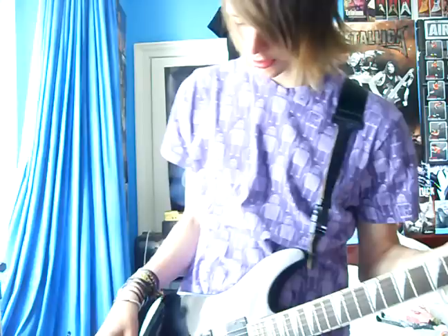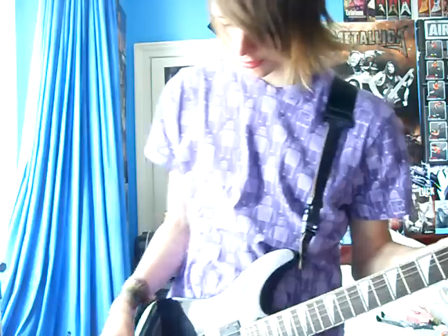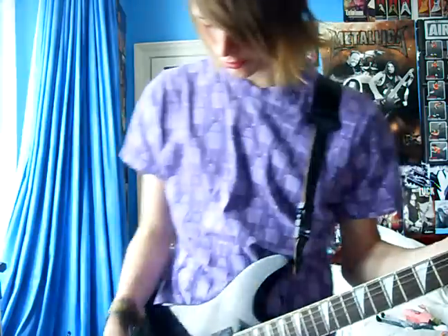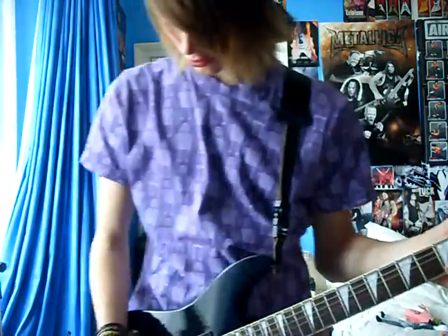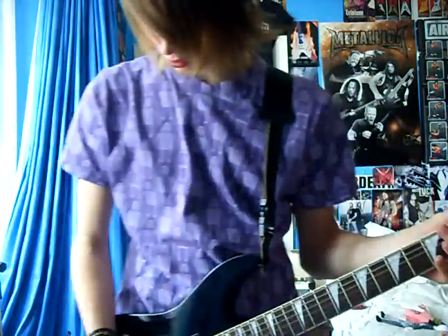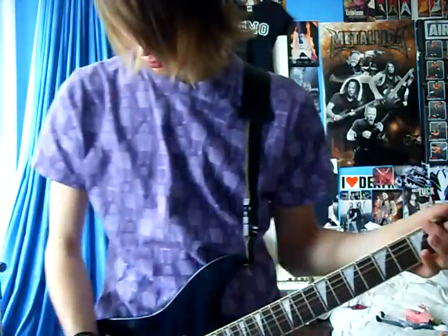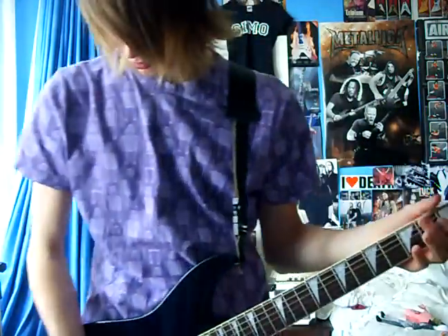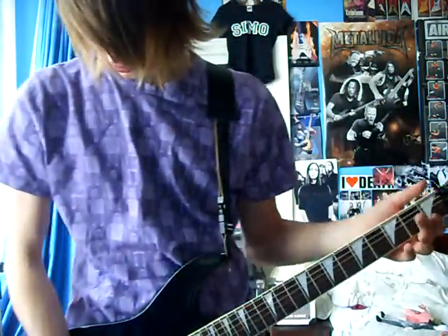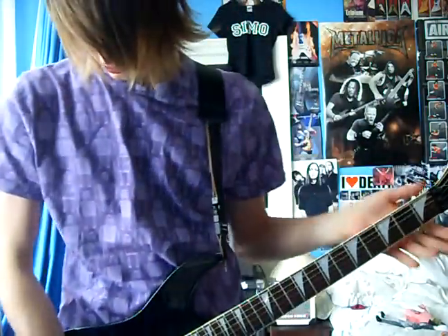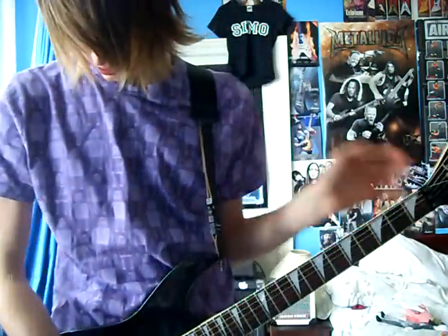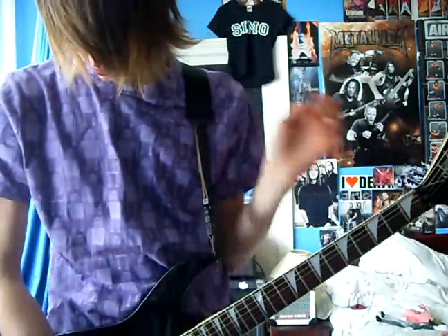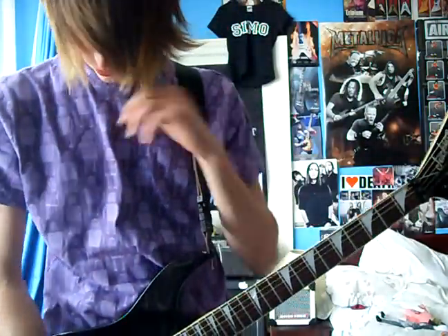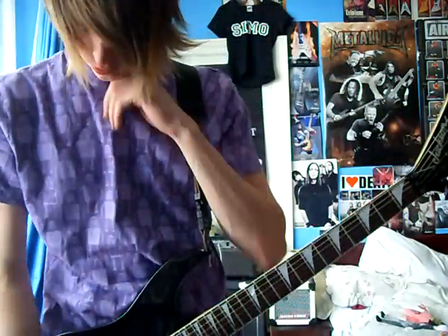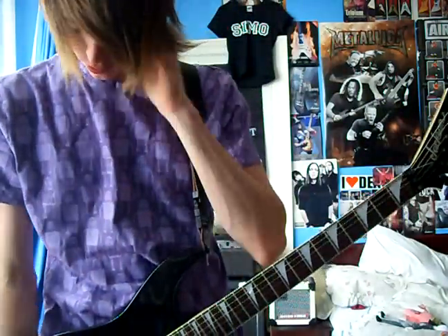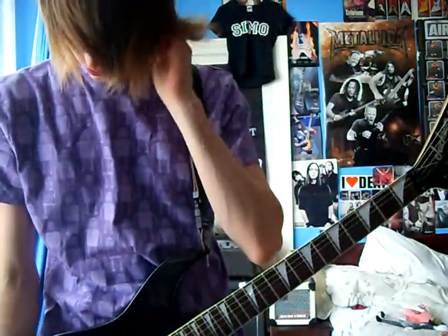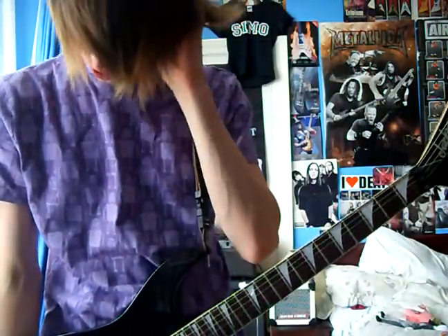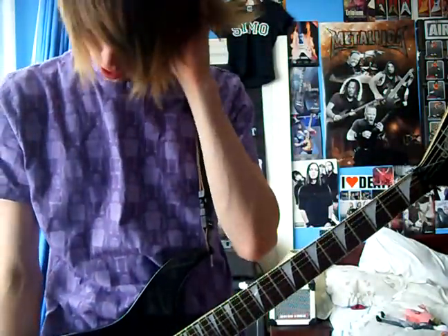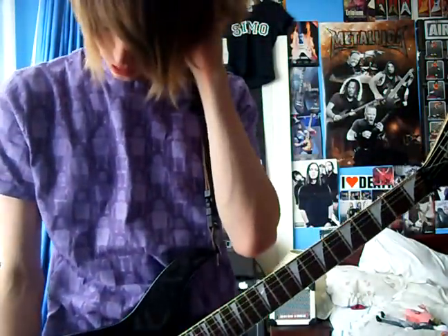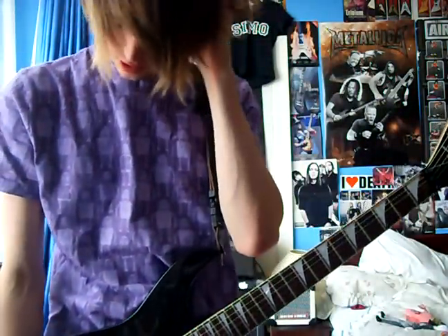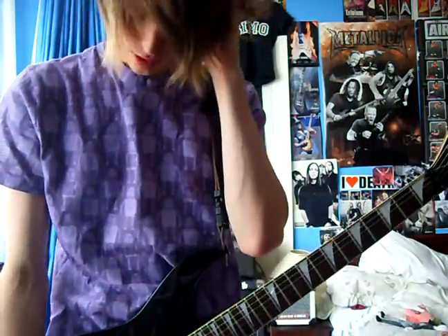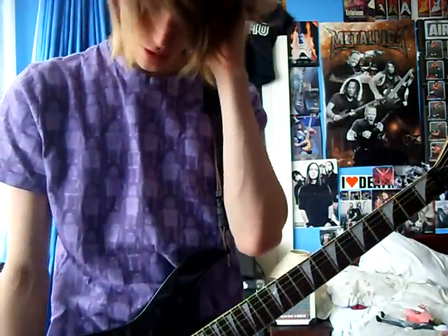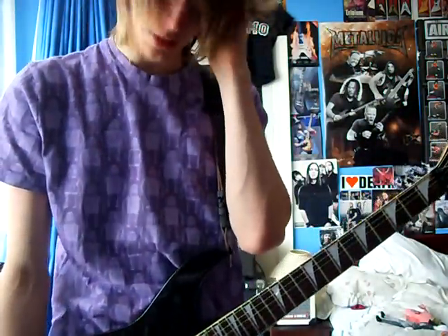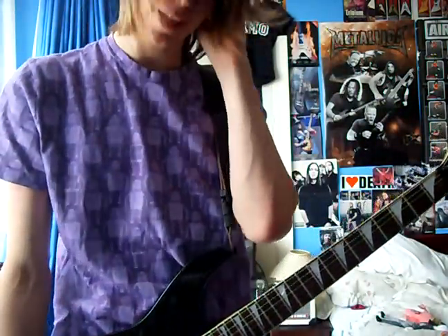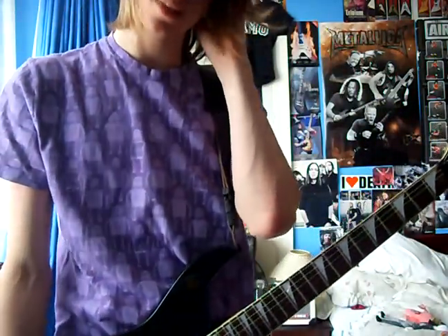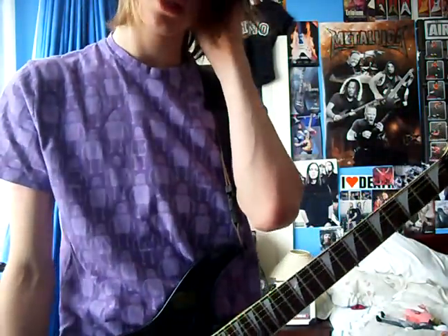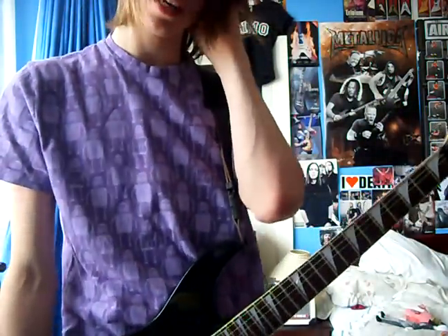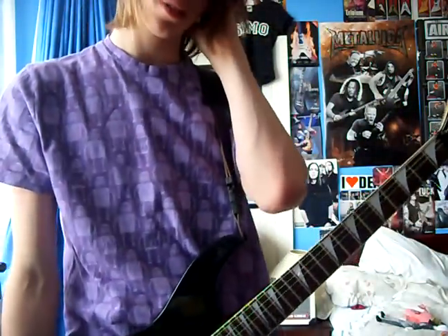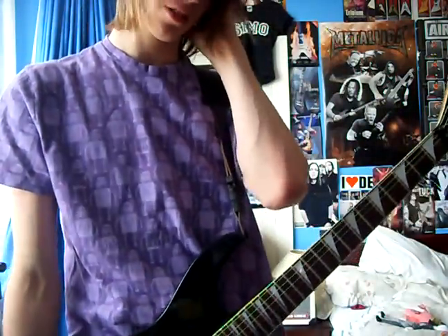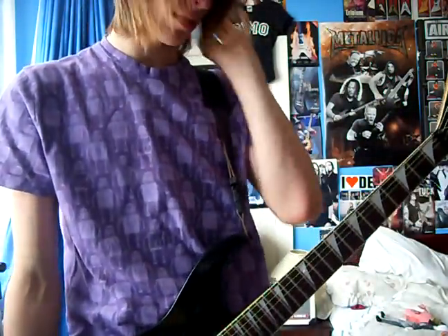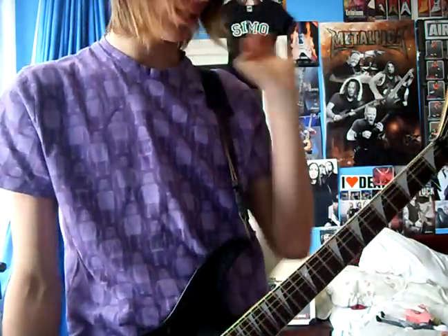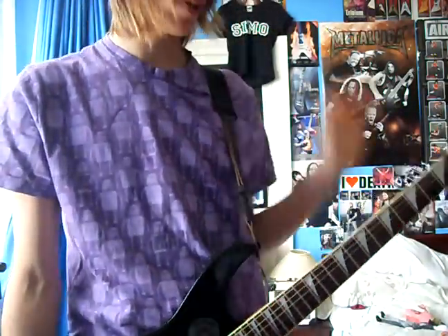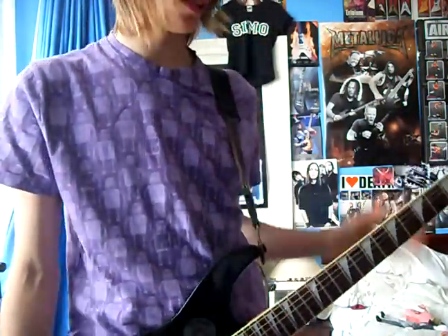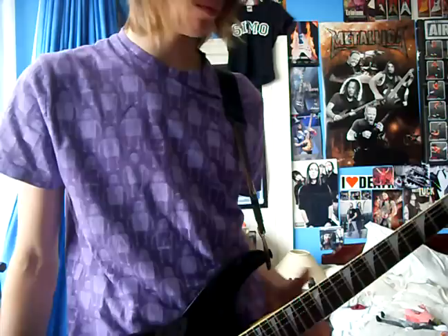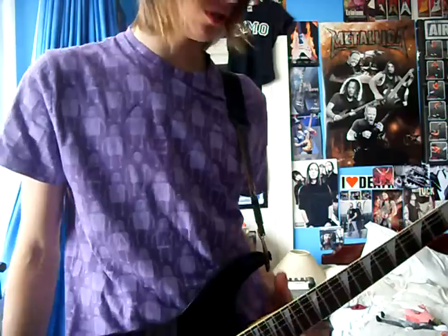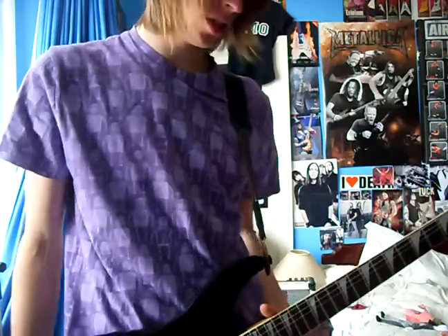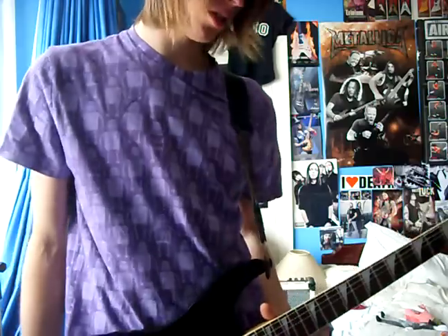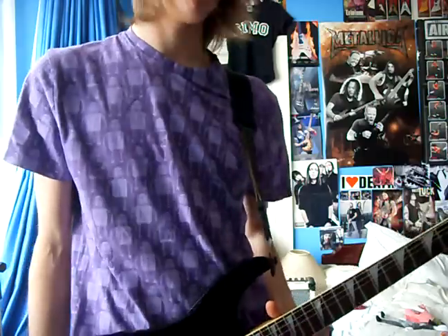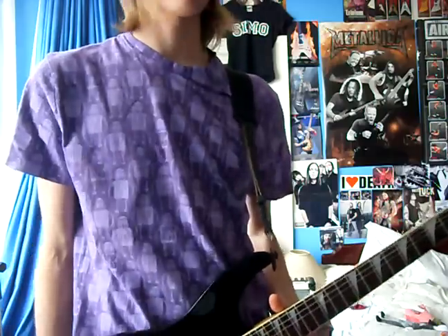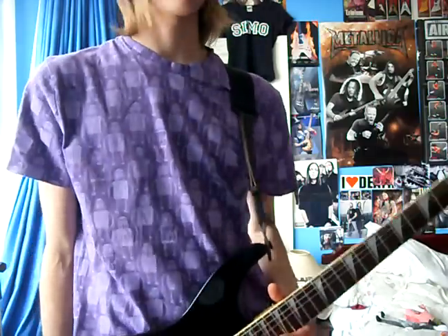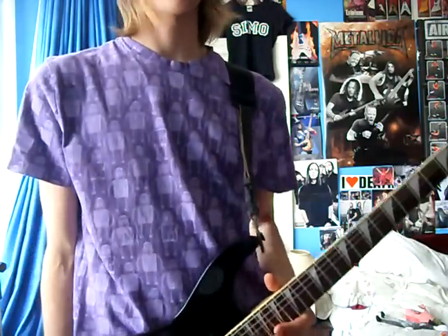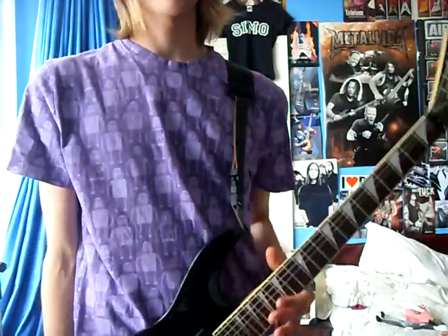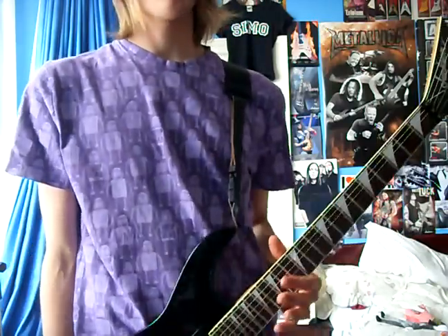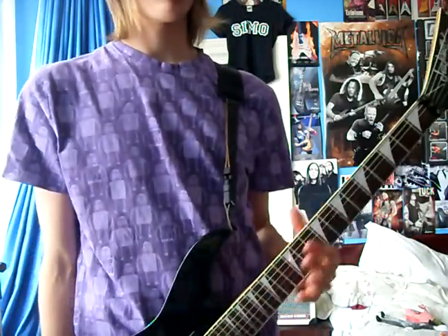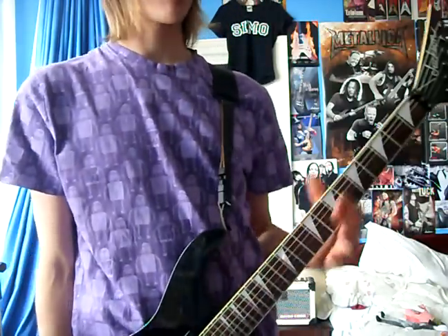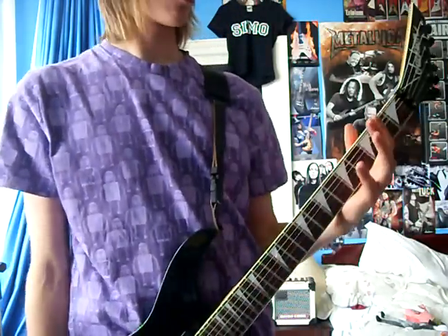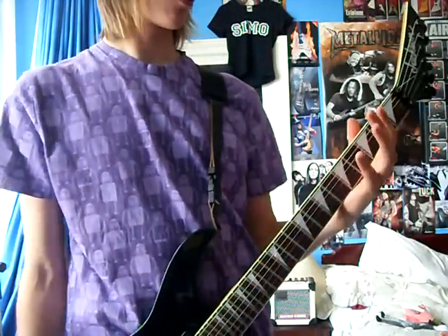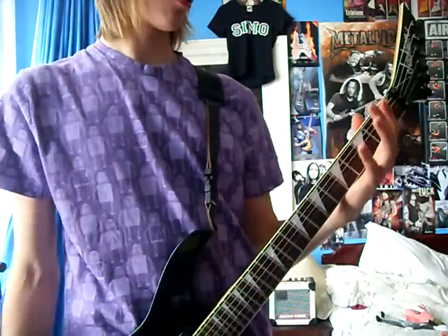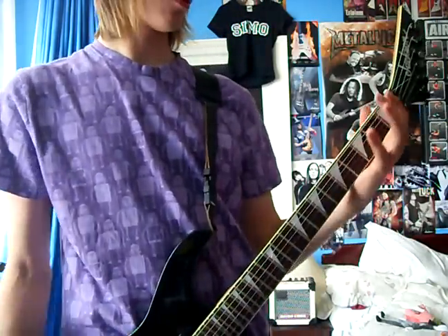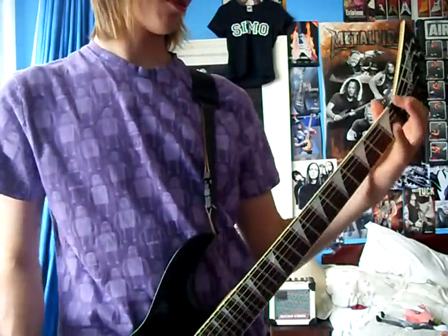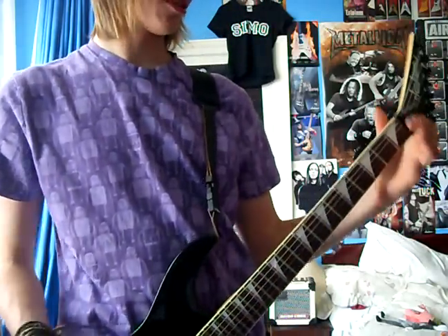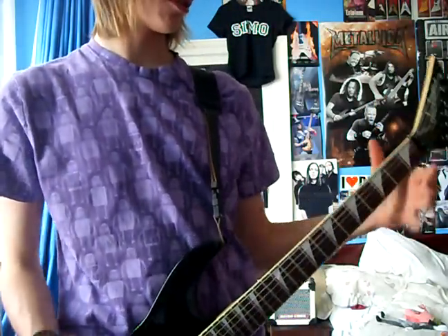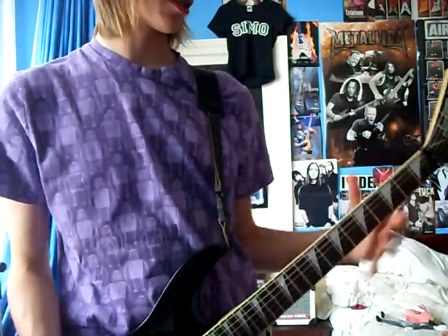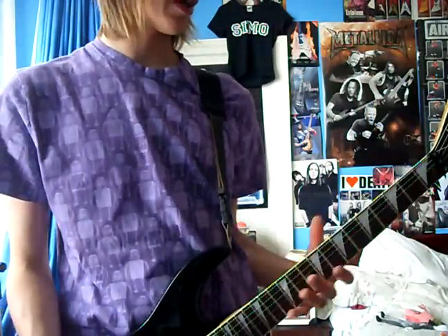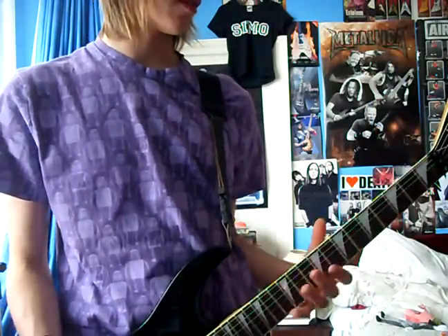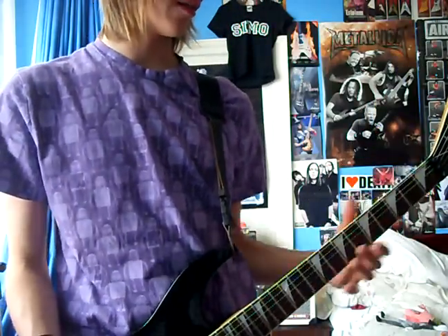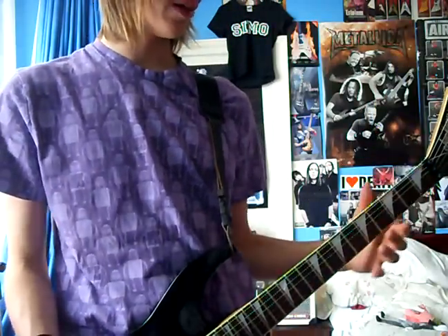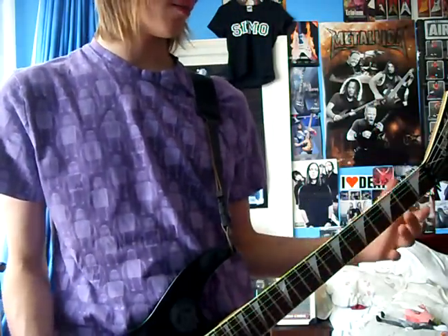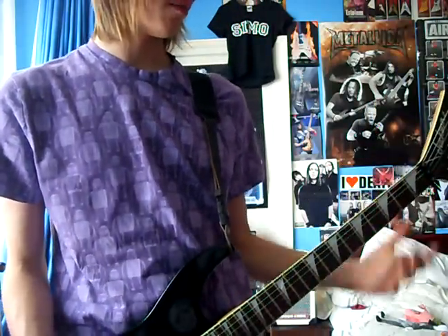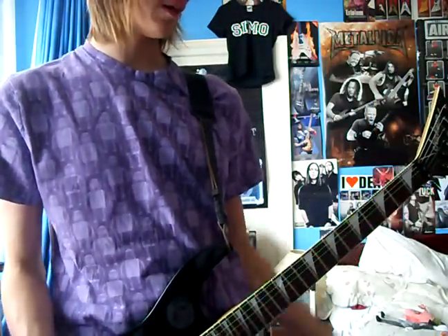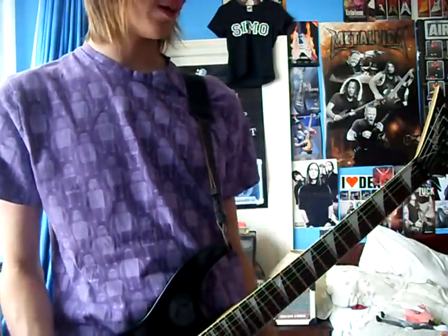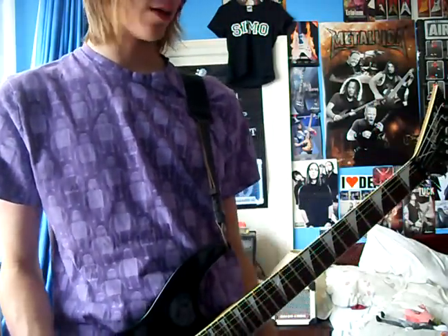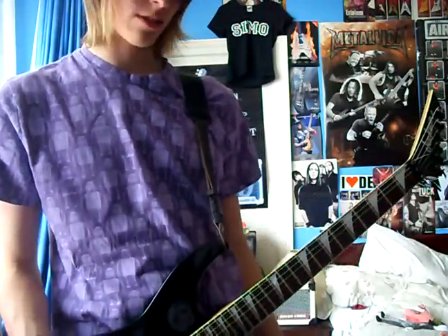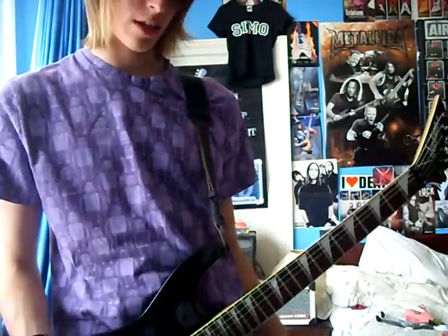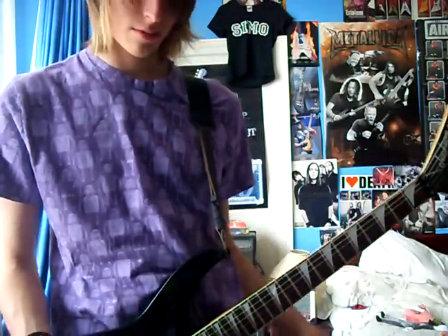This is a second review of guitar. This is the Jackson DXMG. I'll just go through the features again and then let you hear the sound.